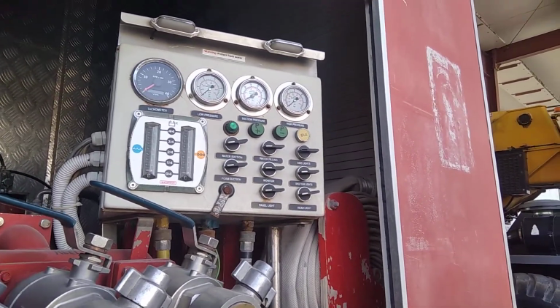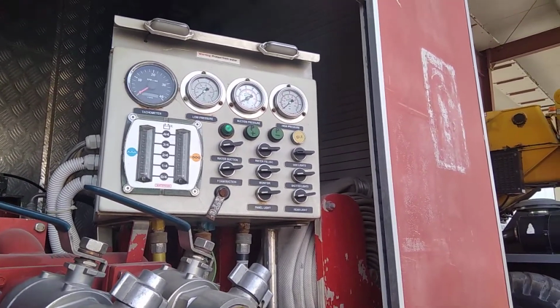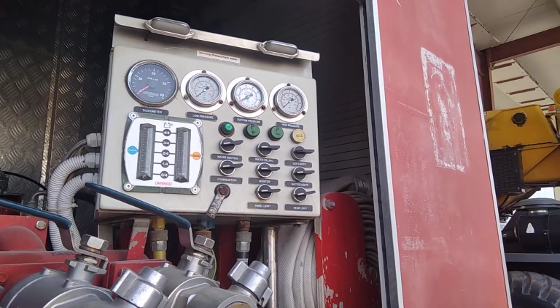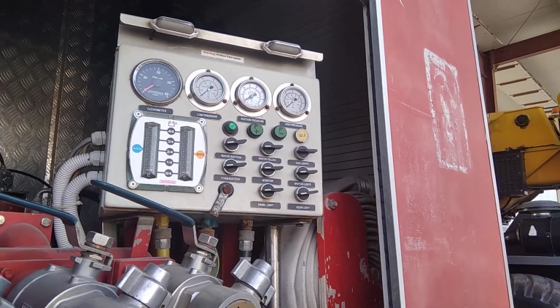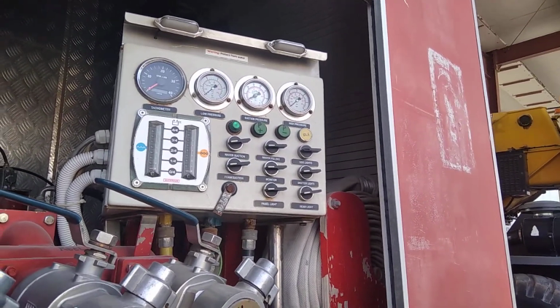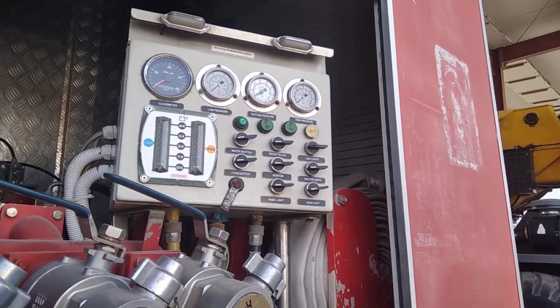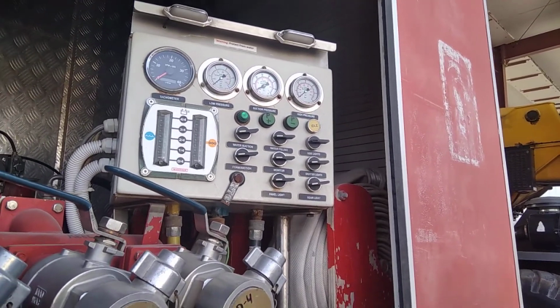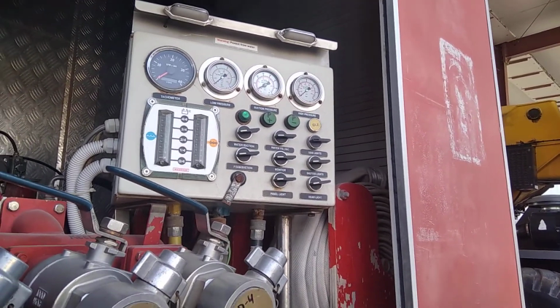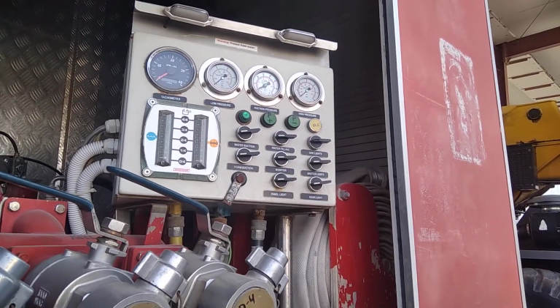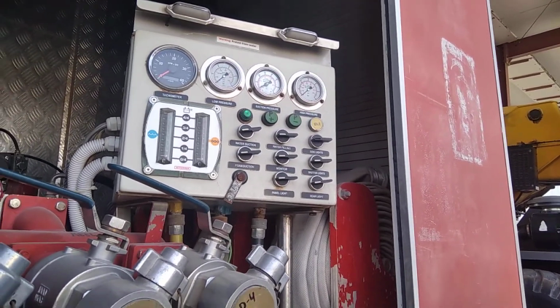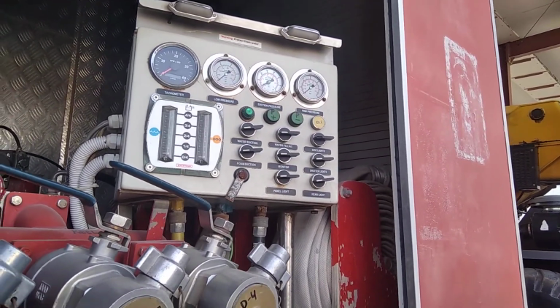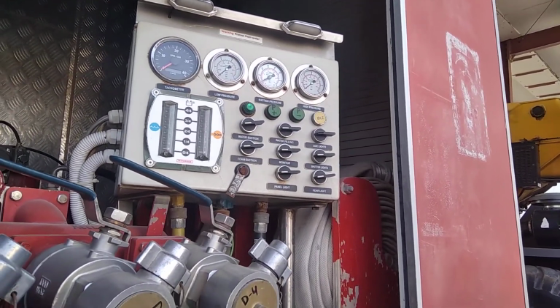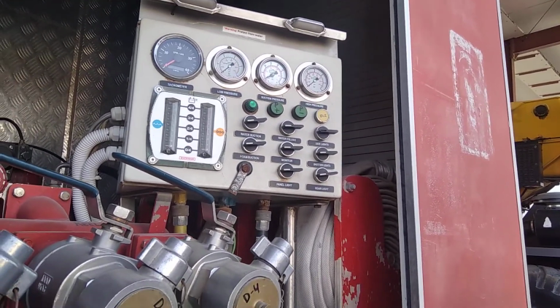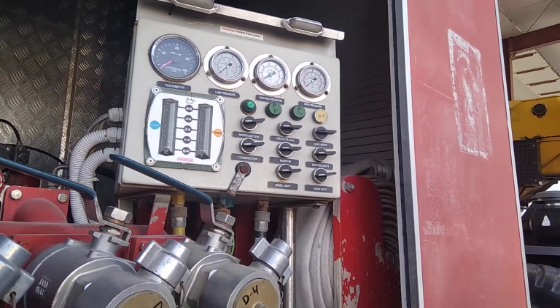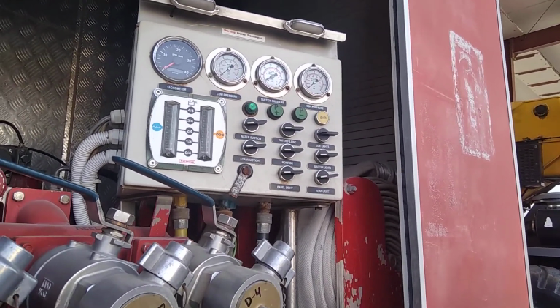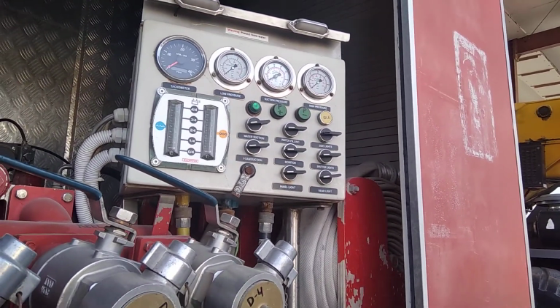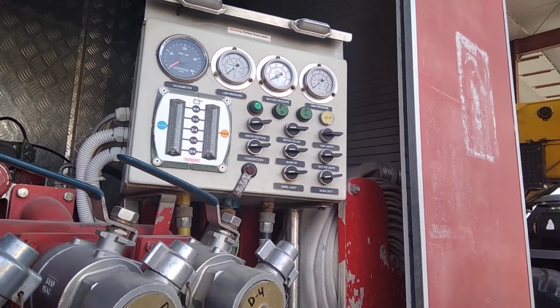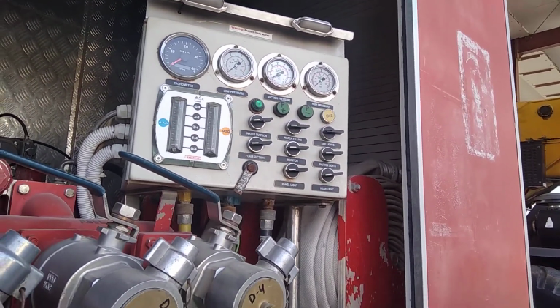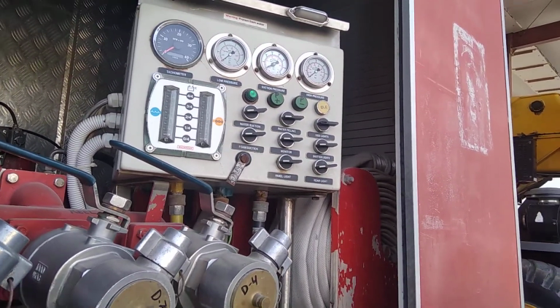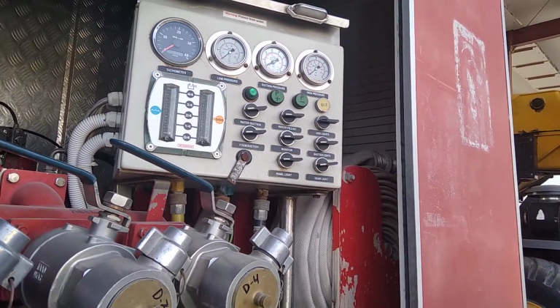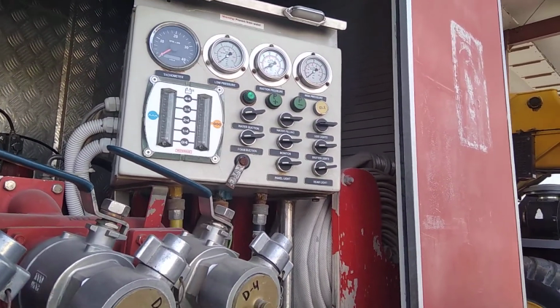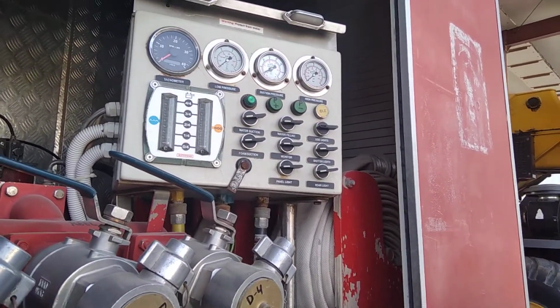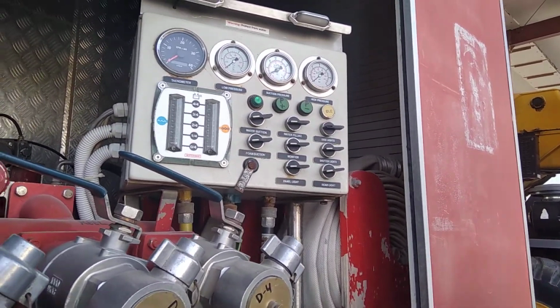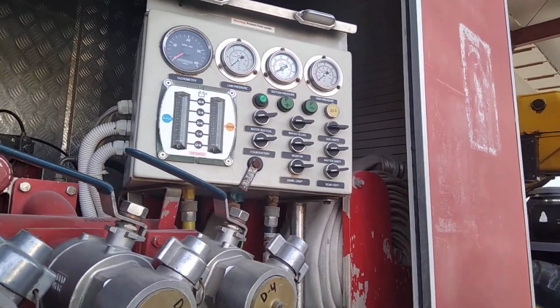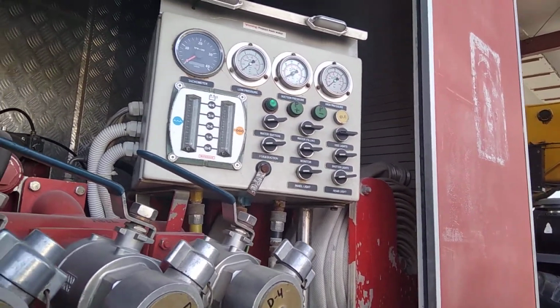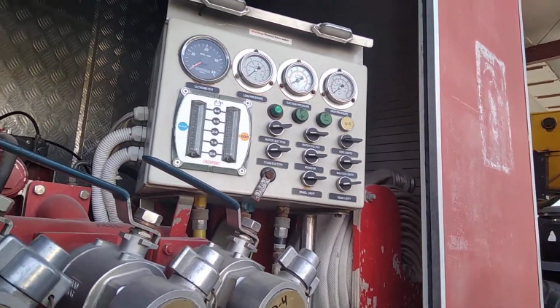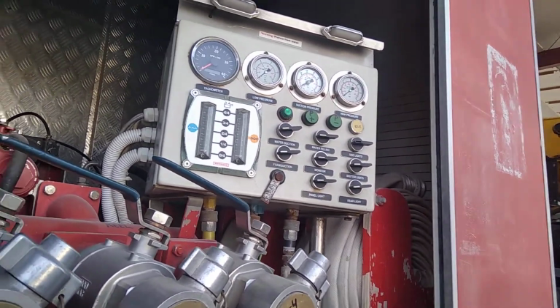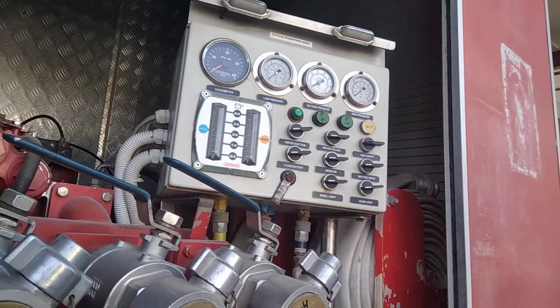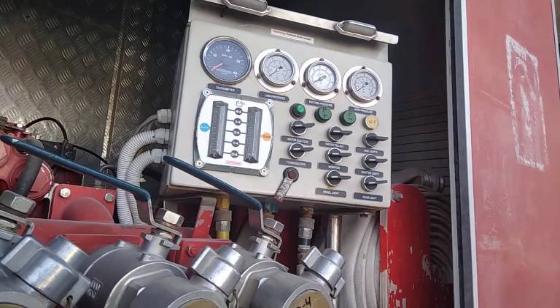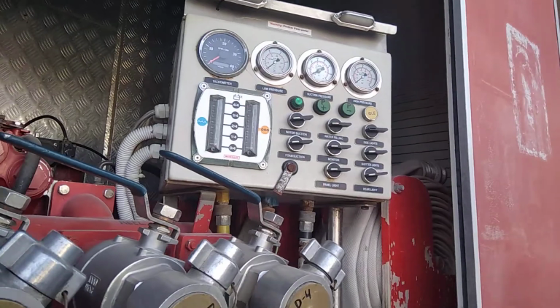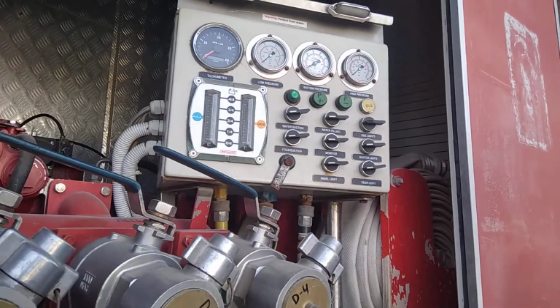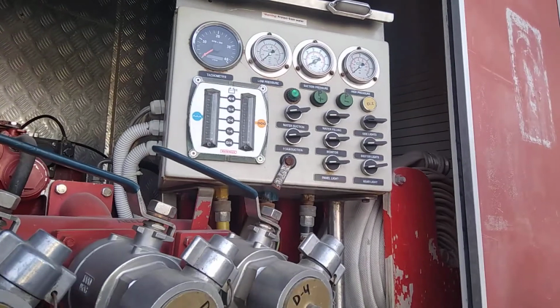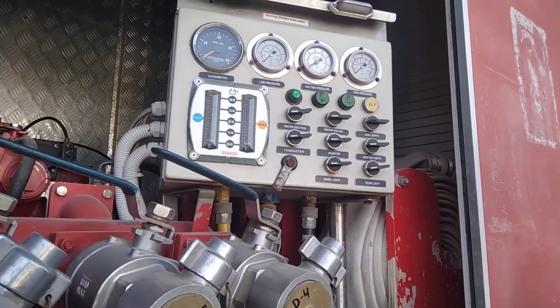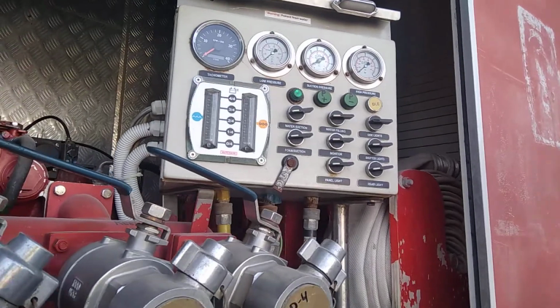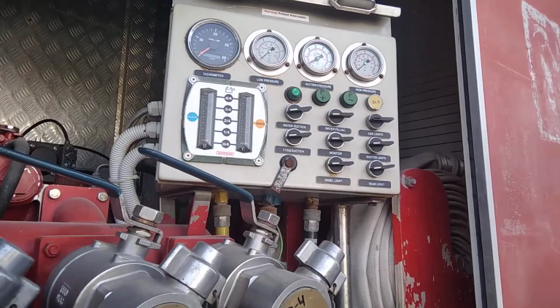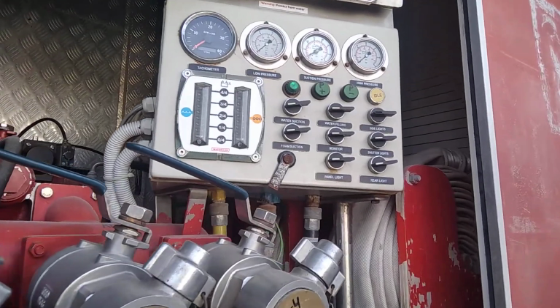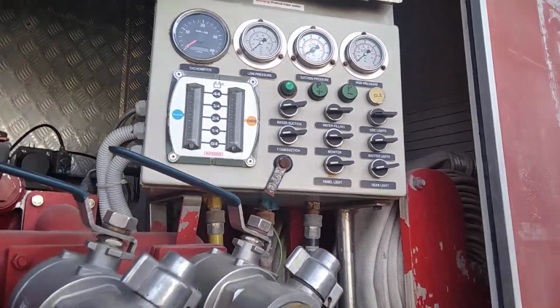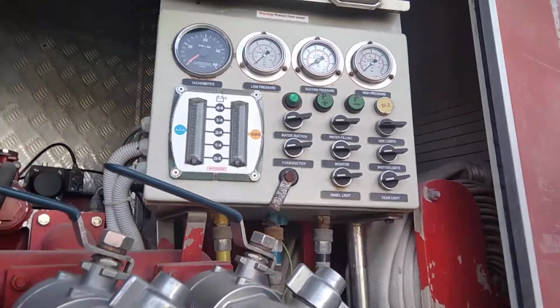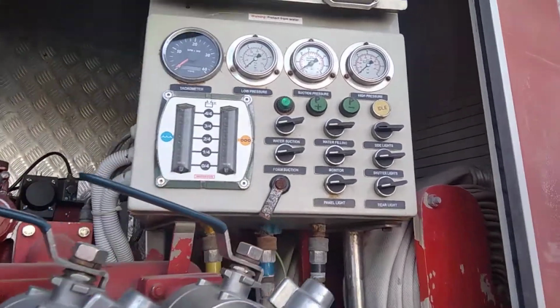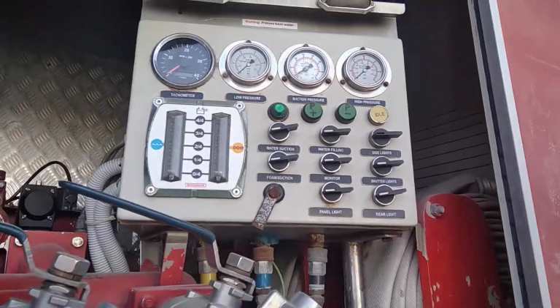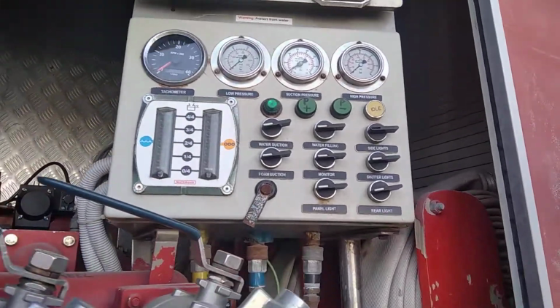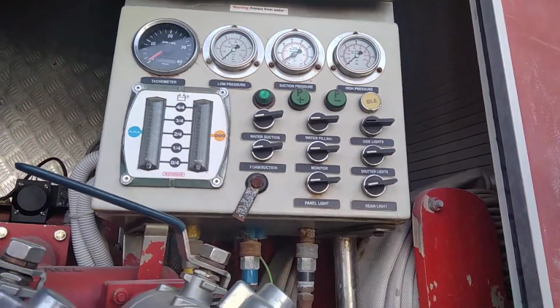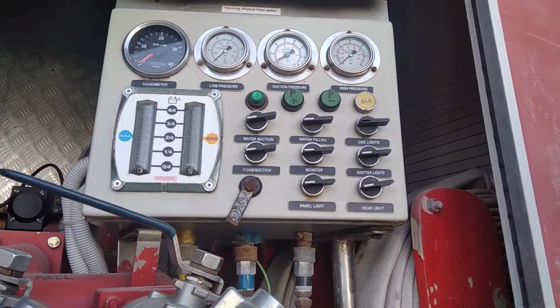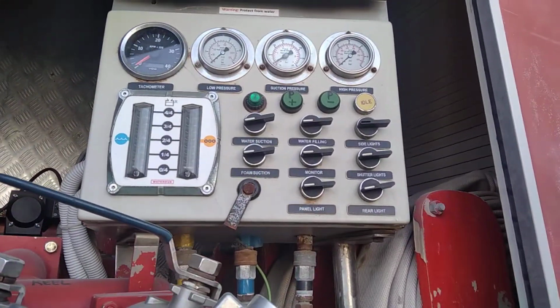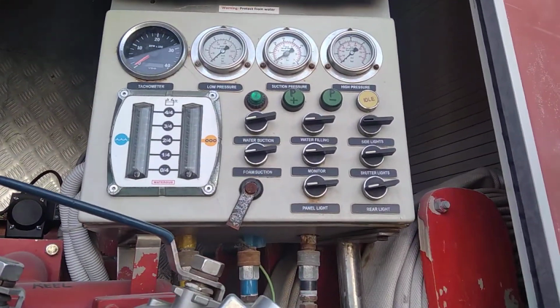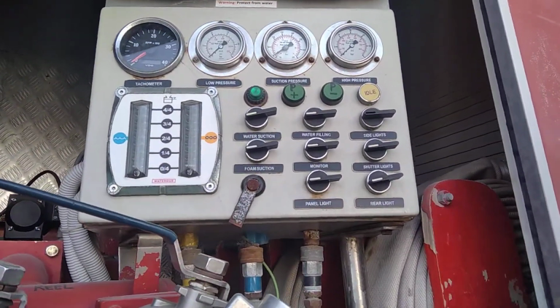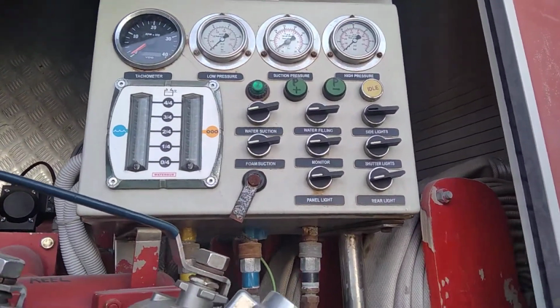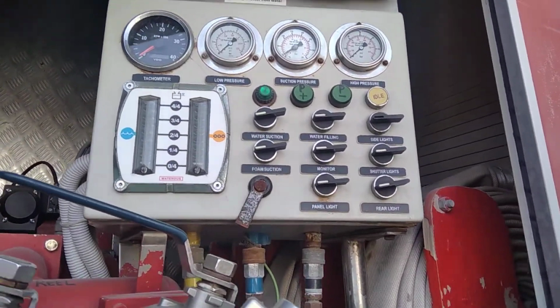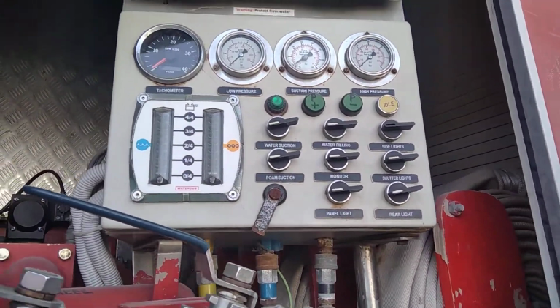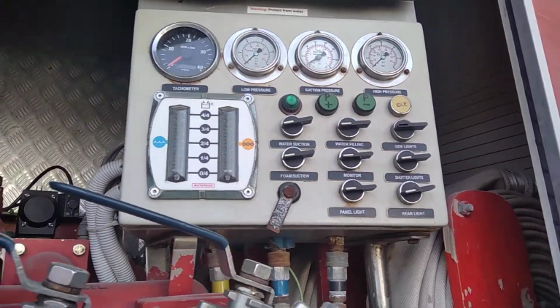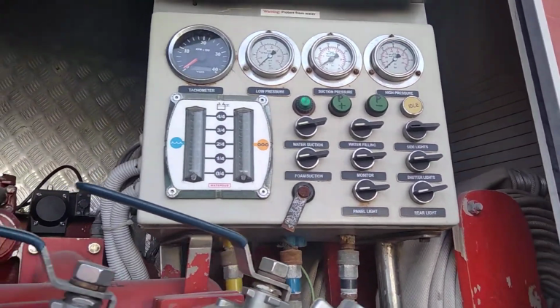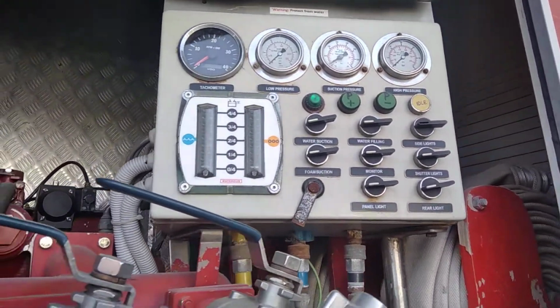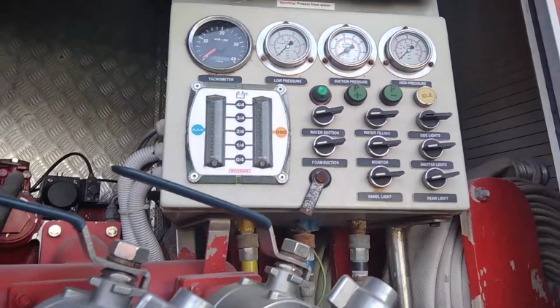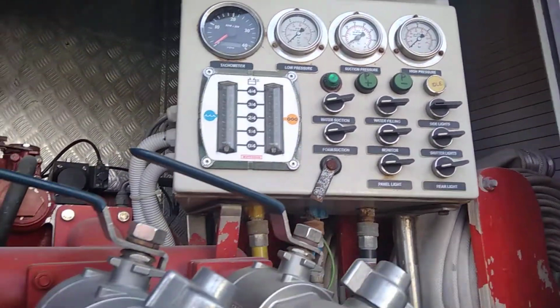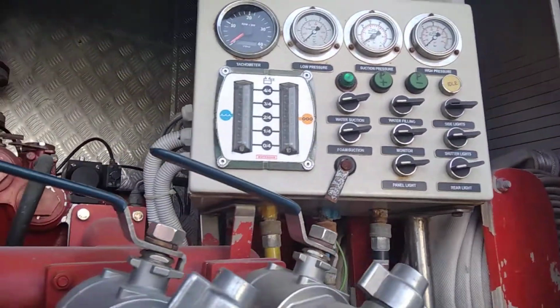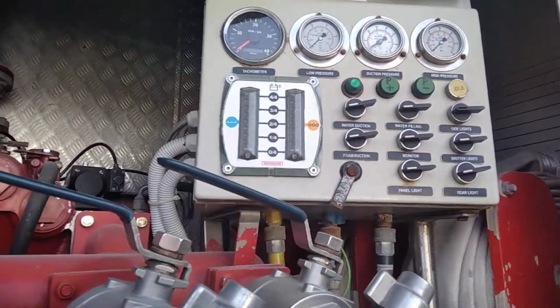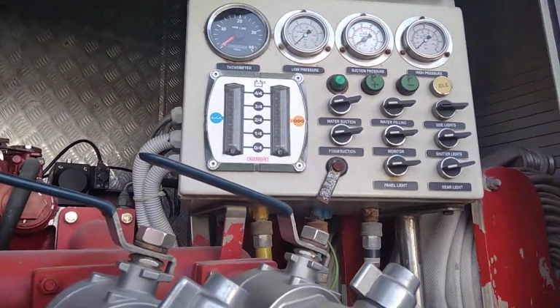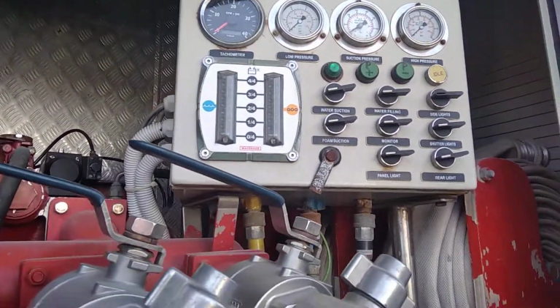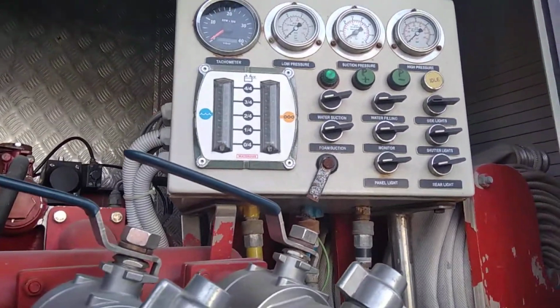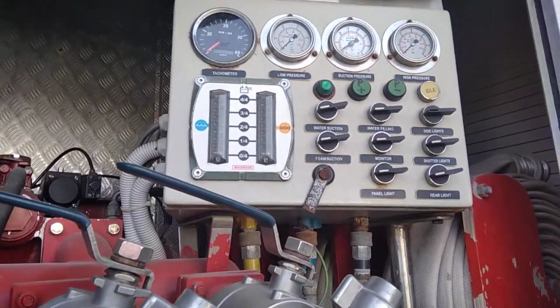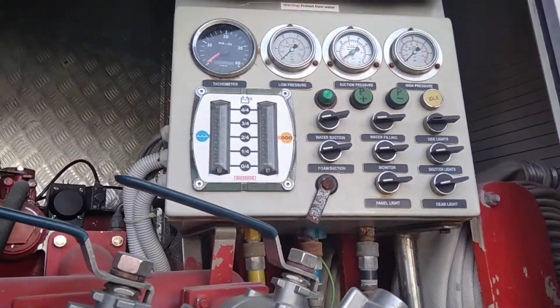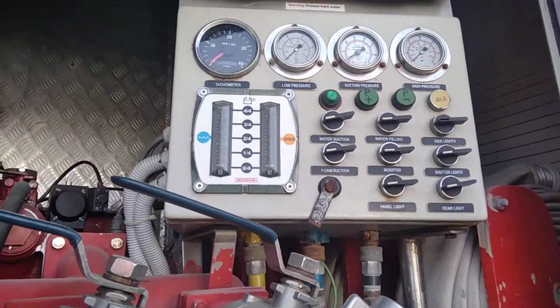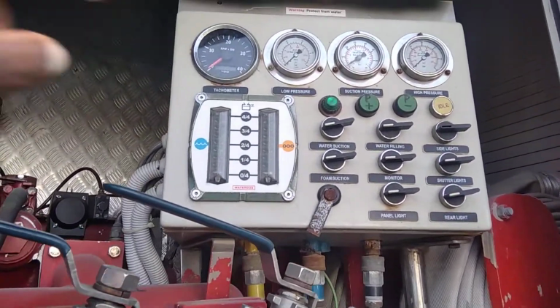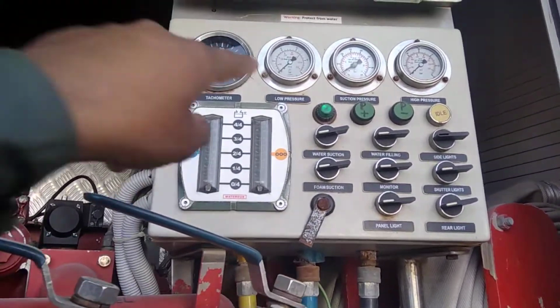What is the pressure reading? 50 PSI. Yes, 50 PSI. It has idle pressure. What is this light?